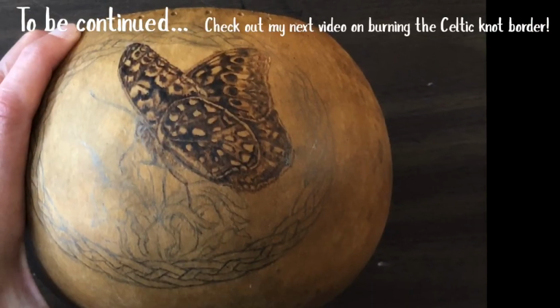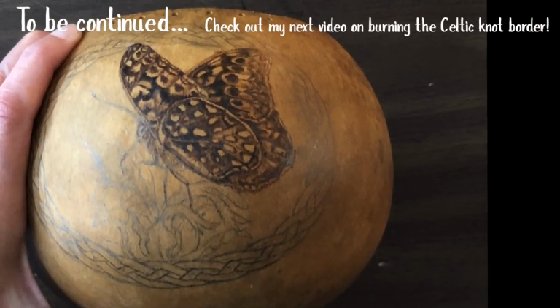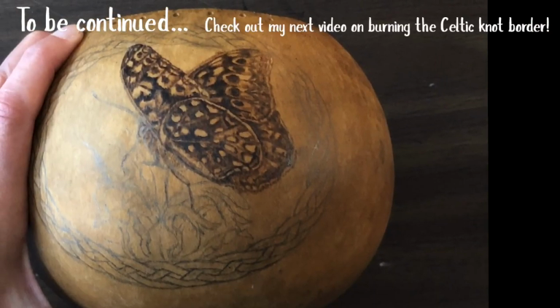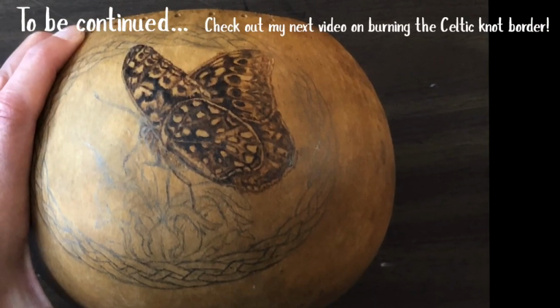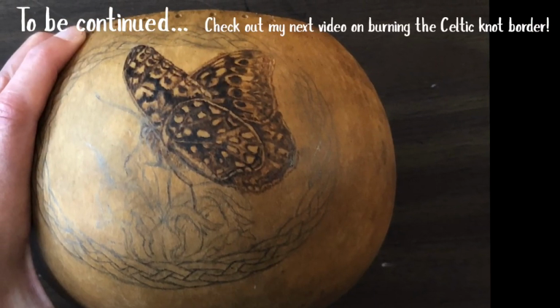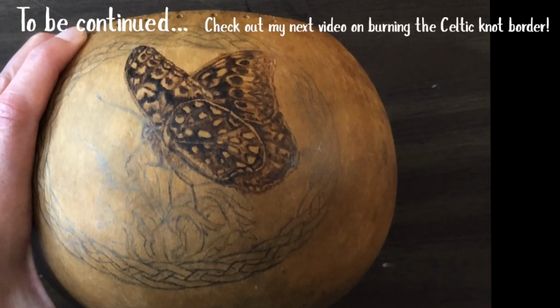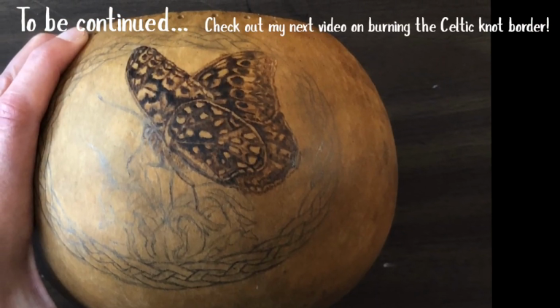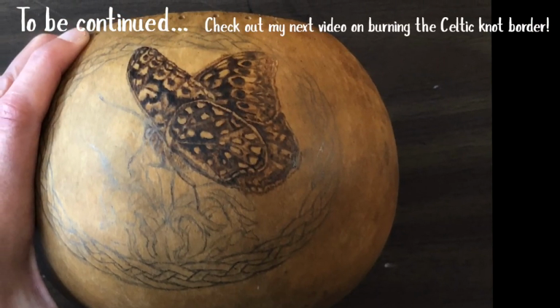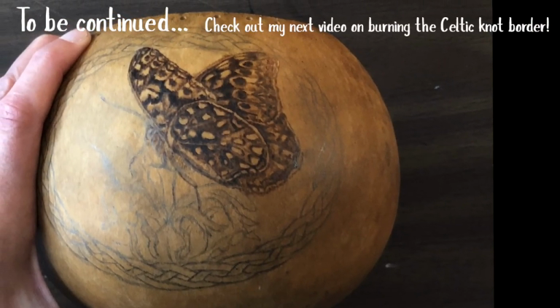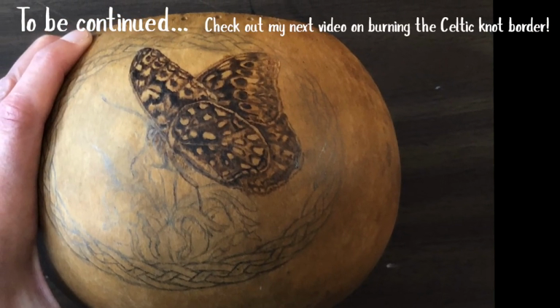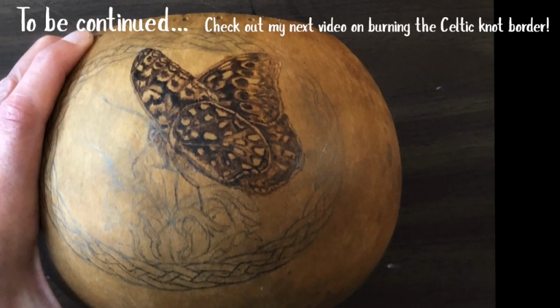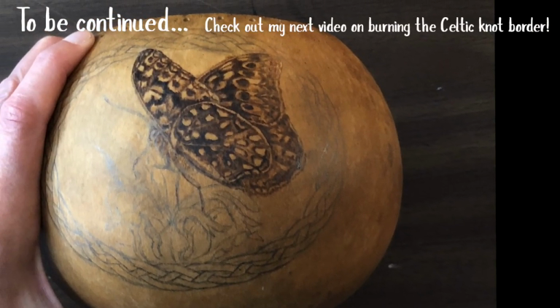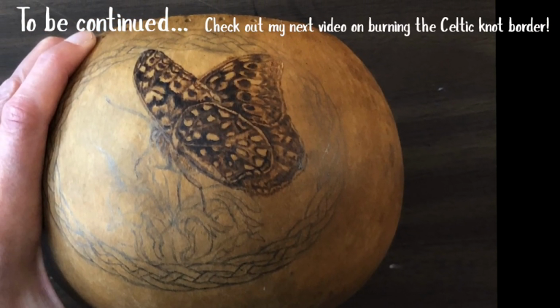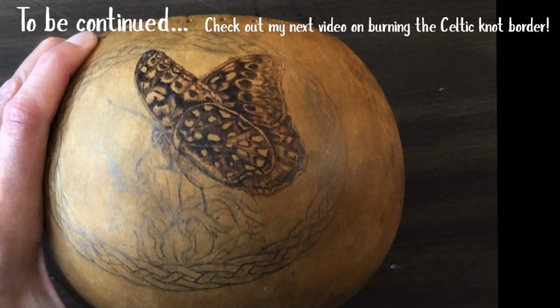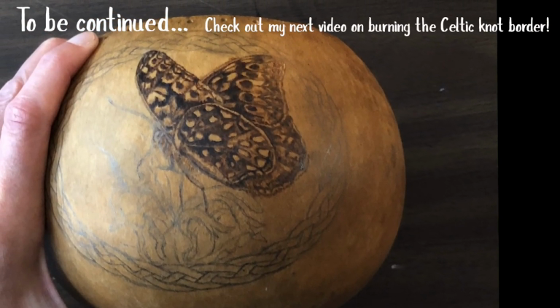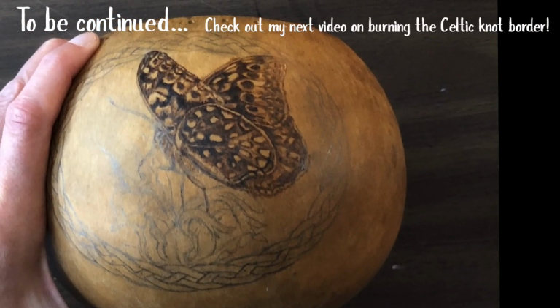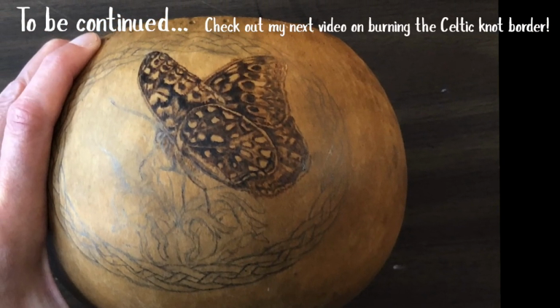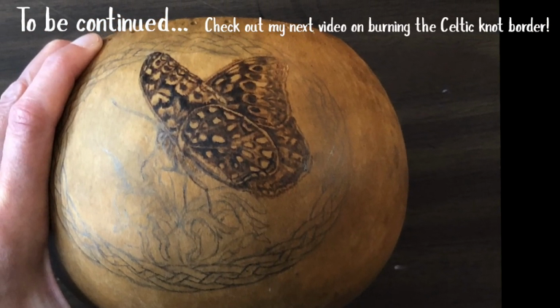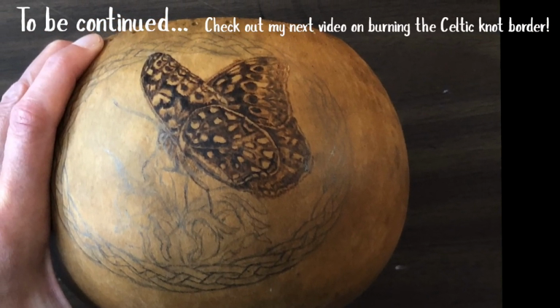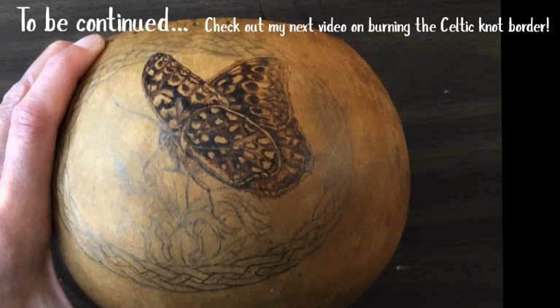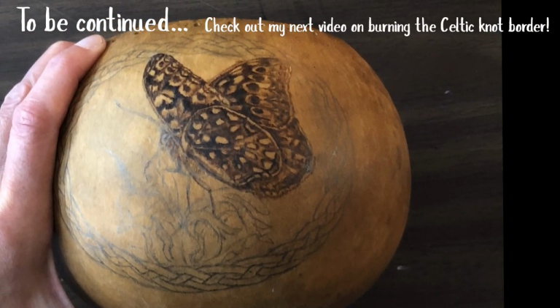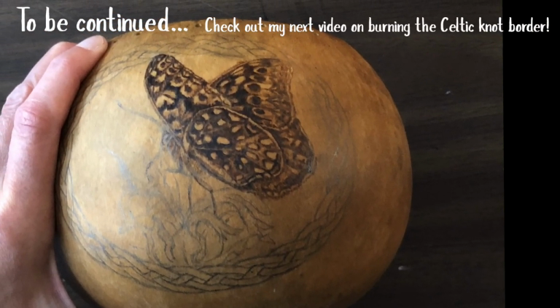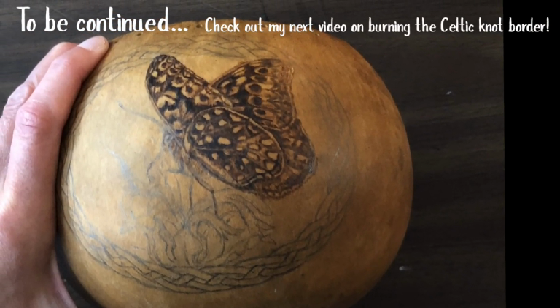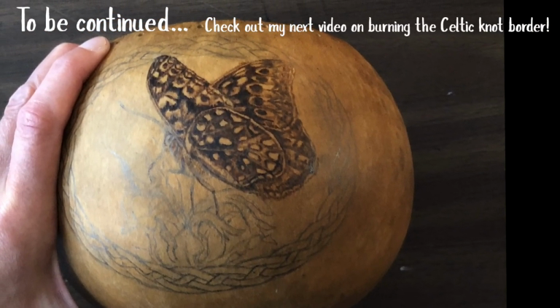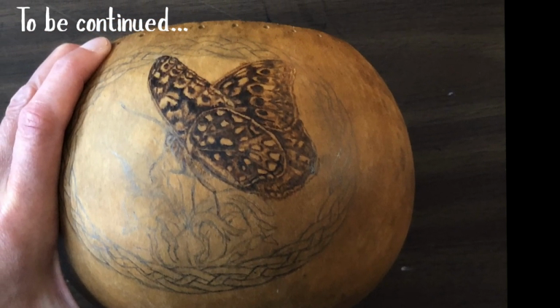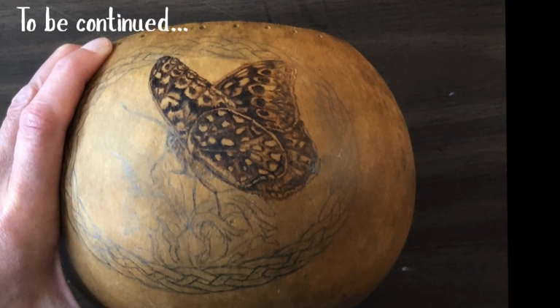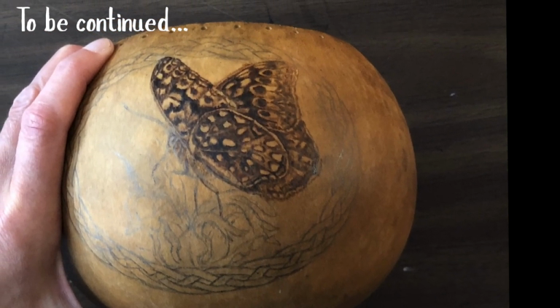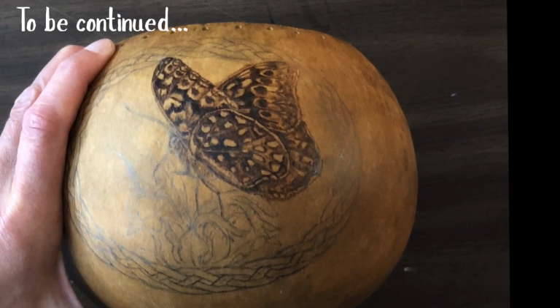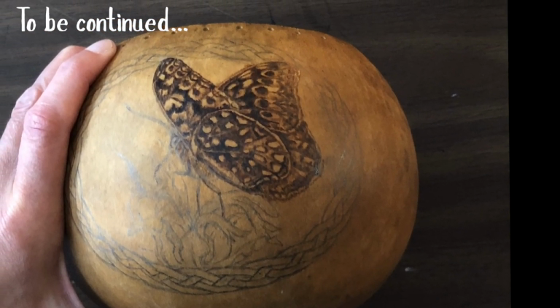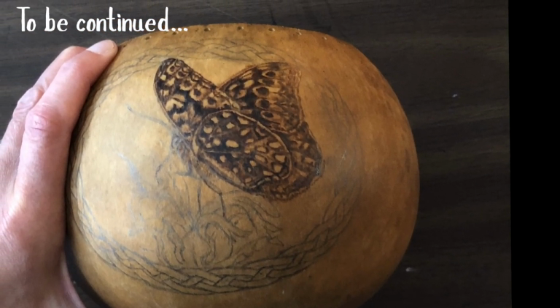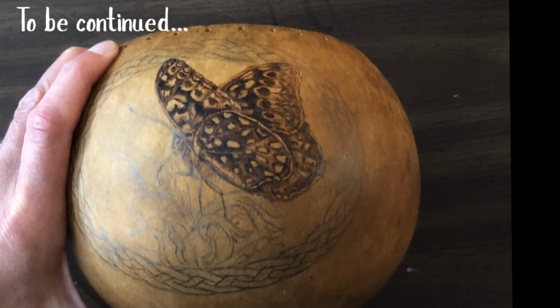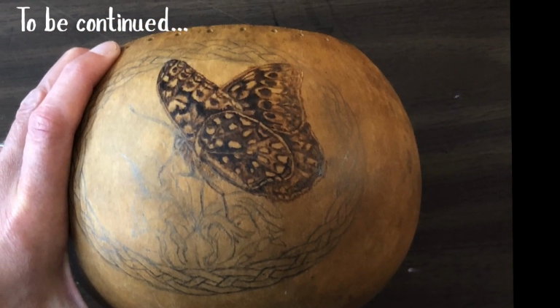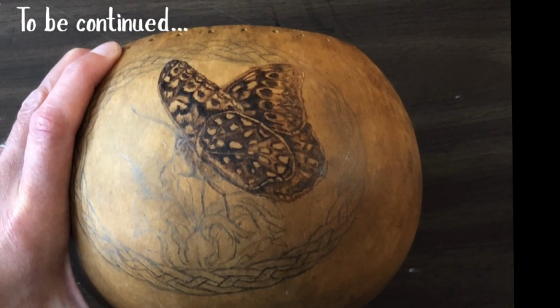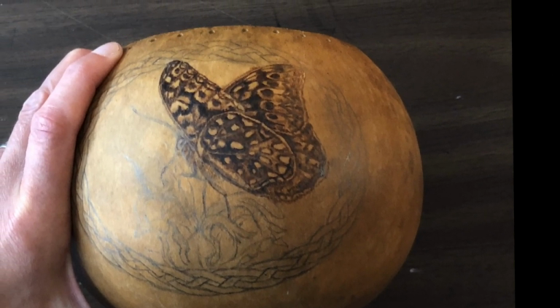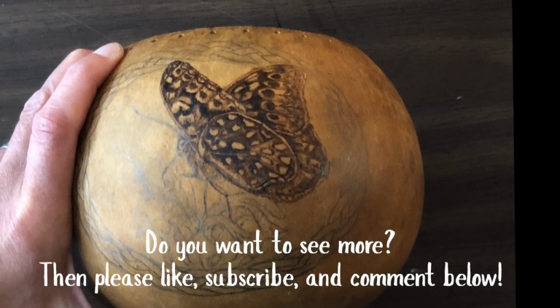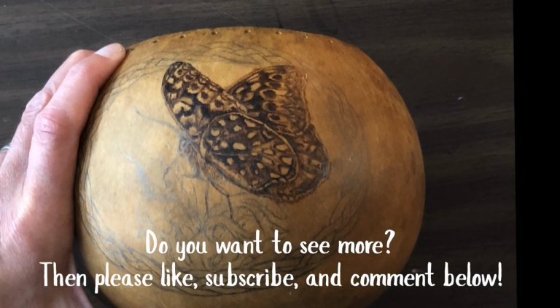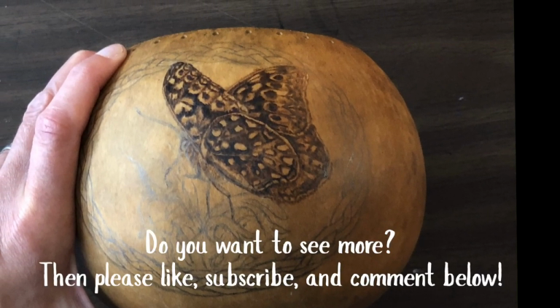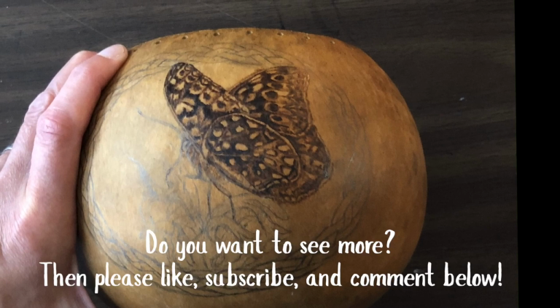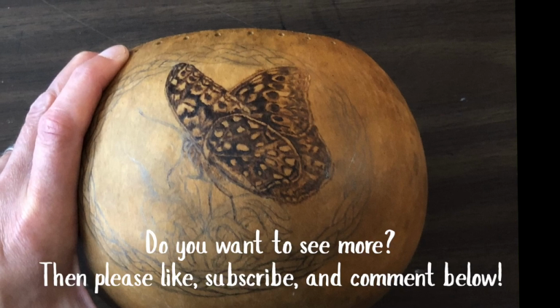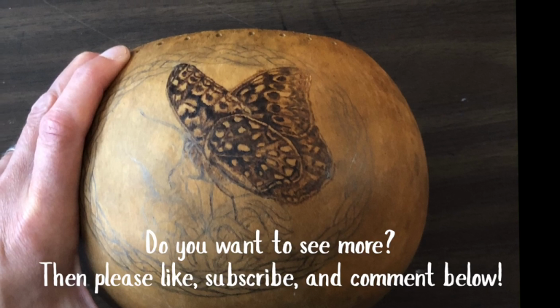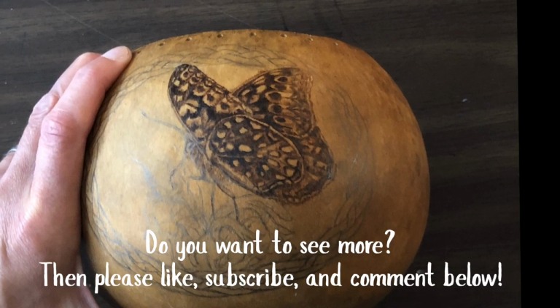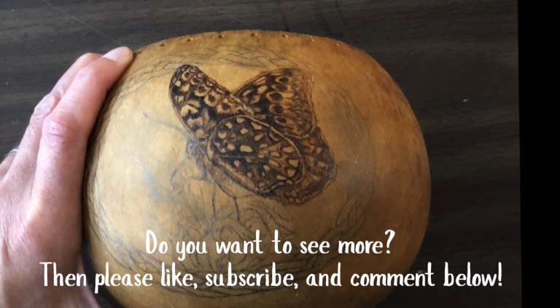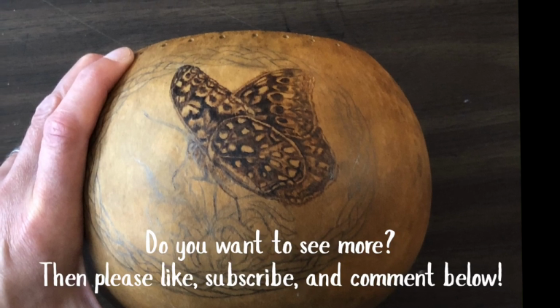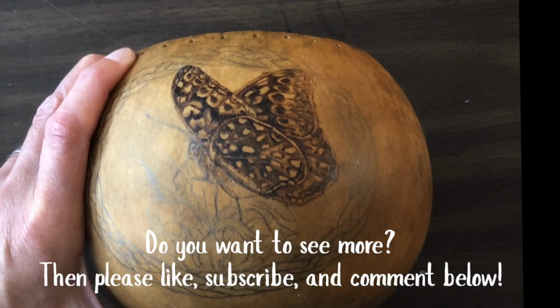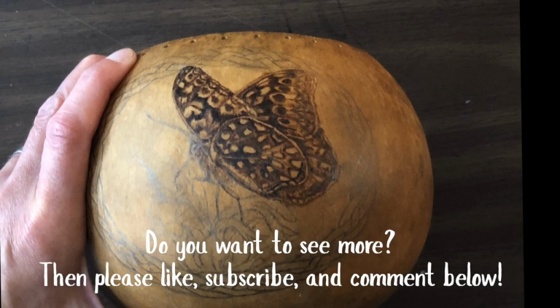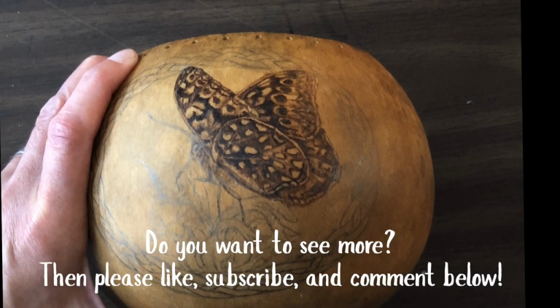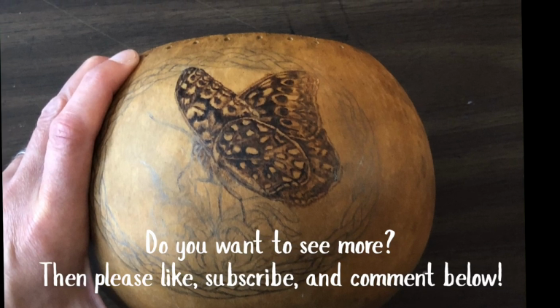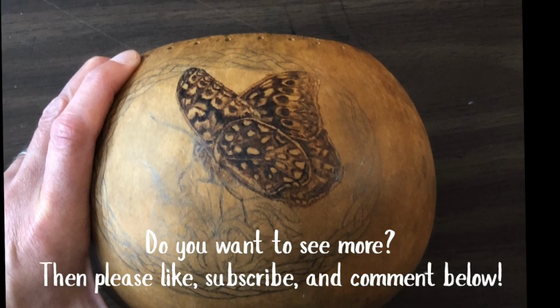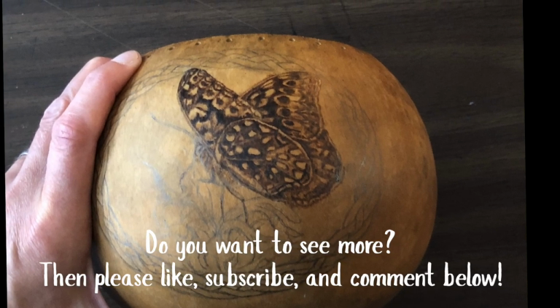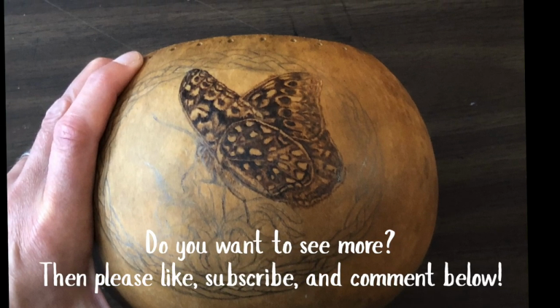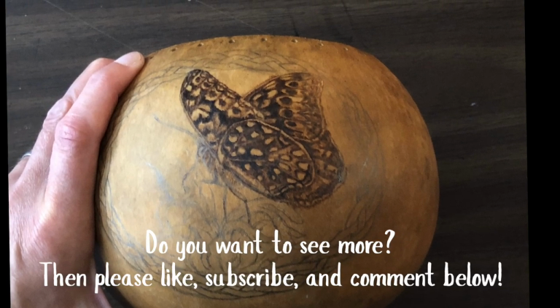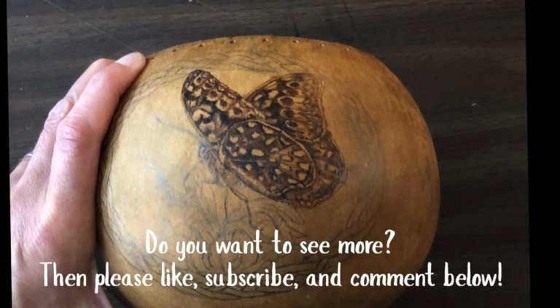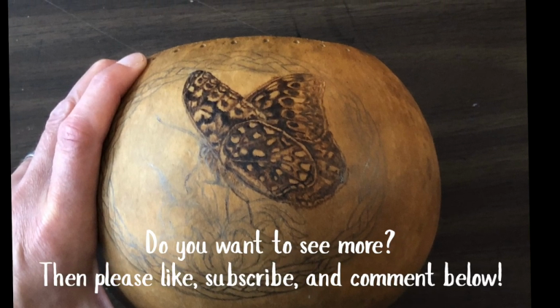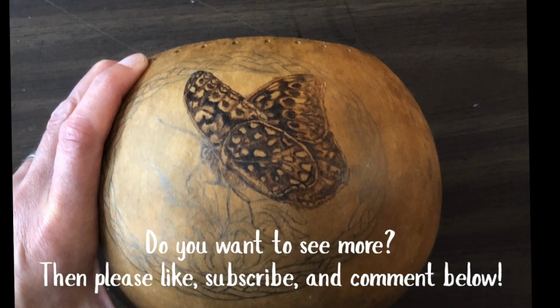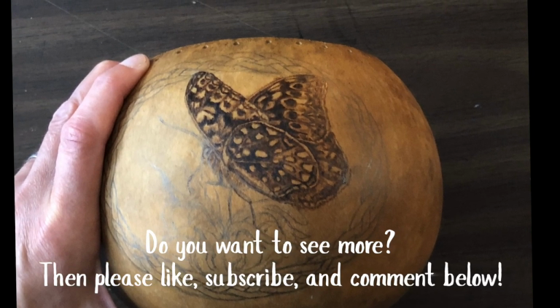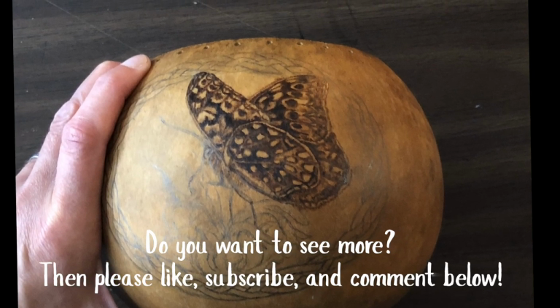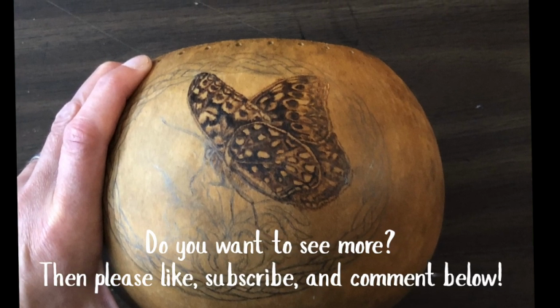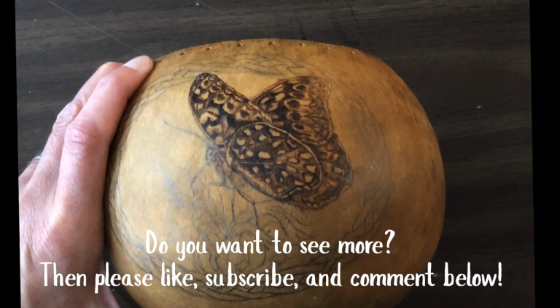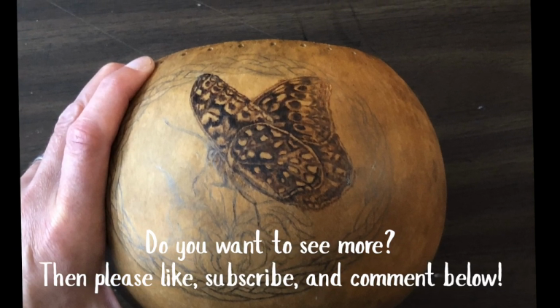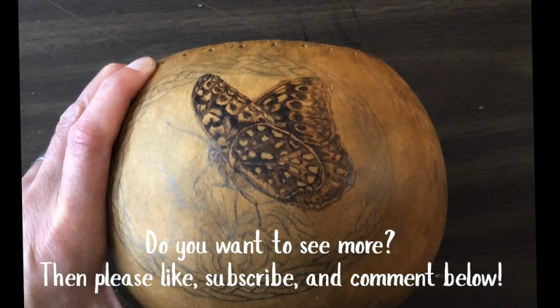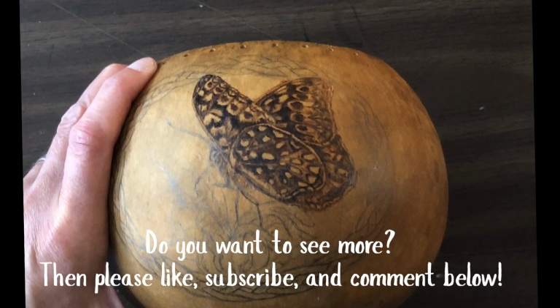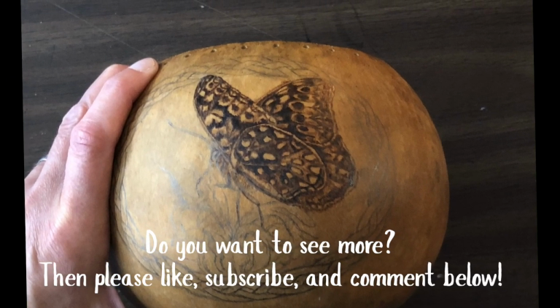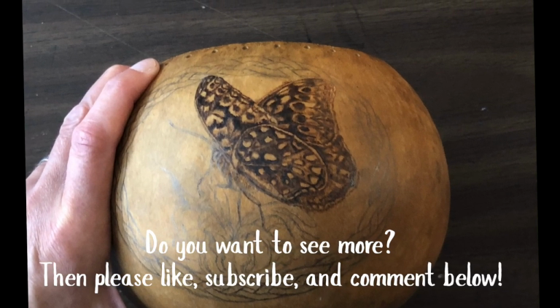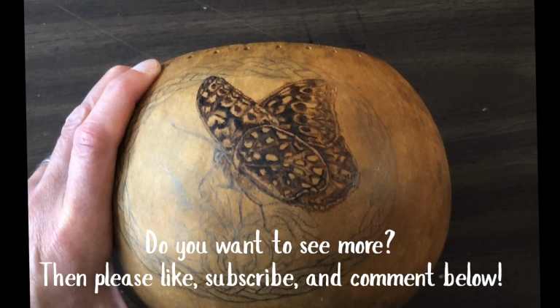Check out my next video on burning the Celtic Knot Border. If you like this video, please like, subscribe, and comment below.